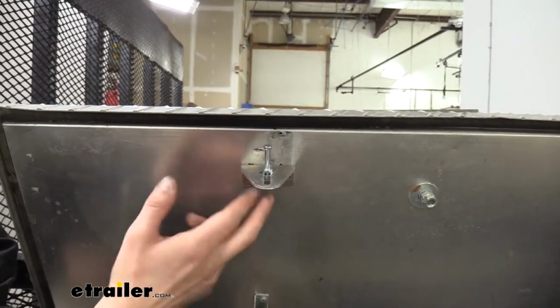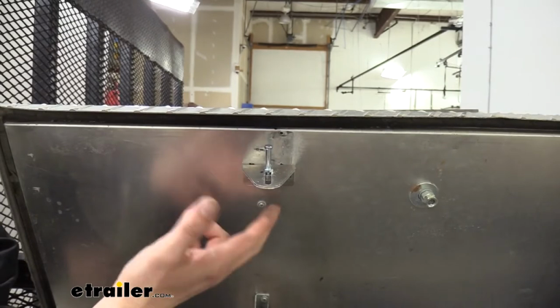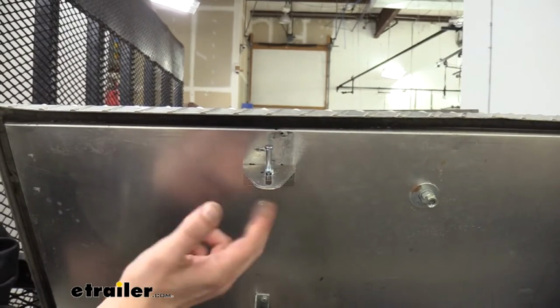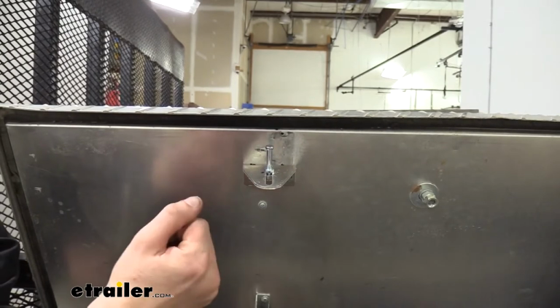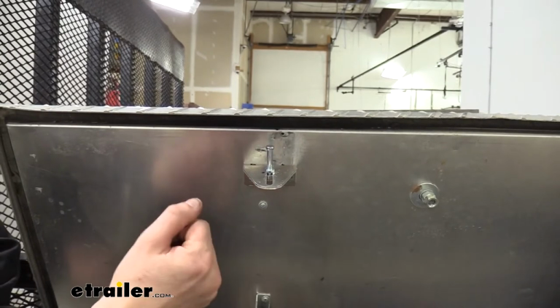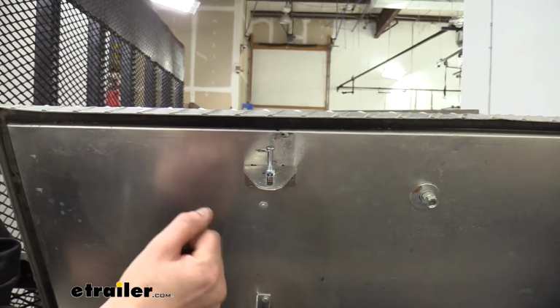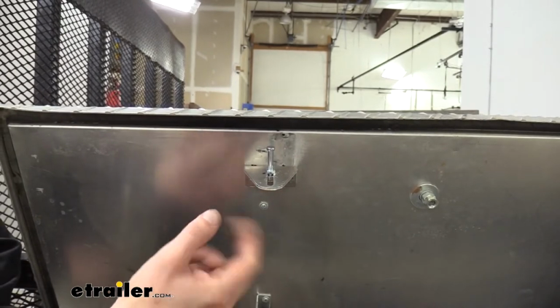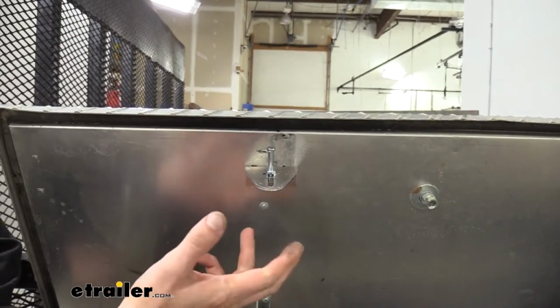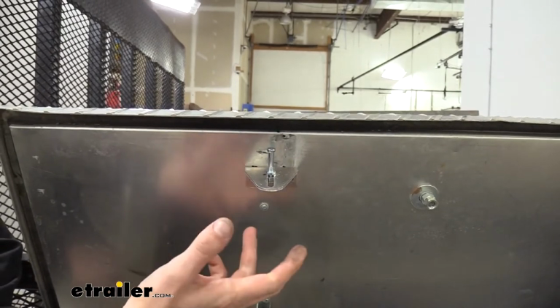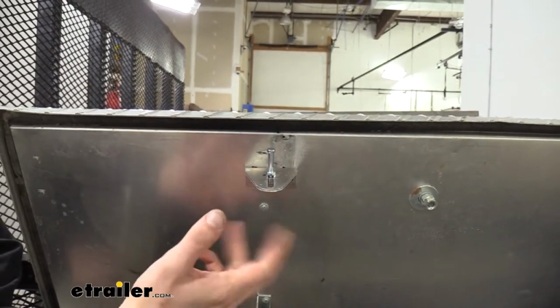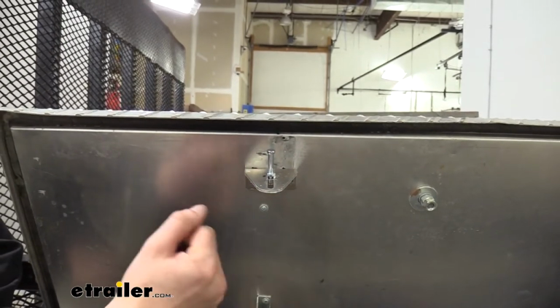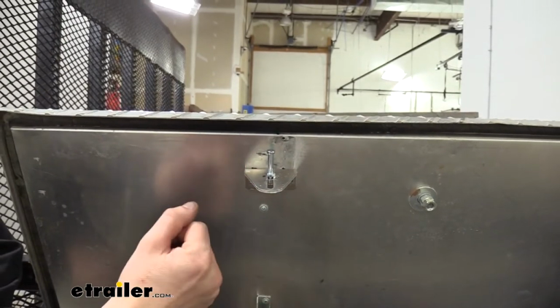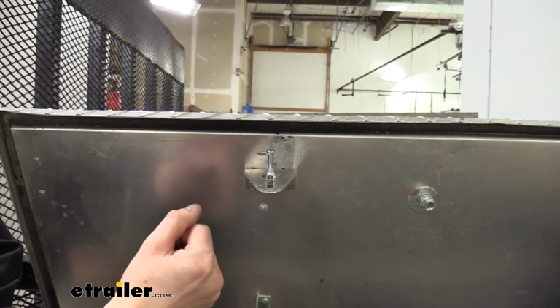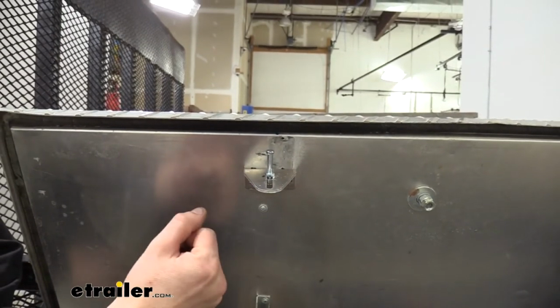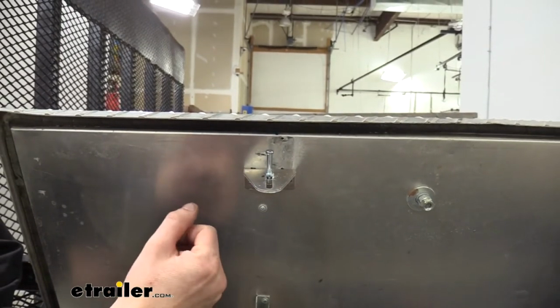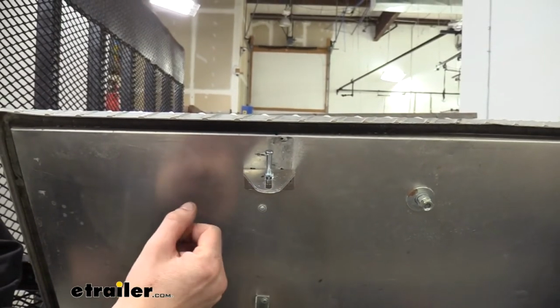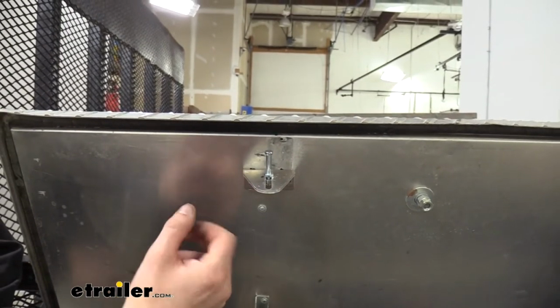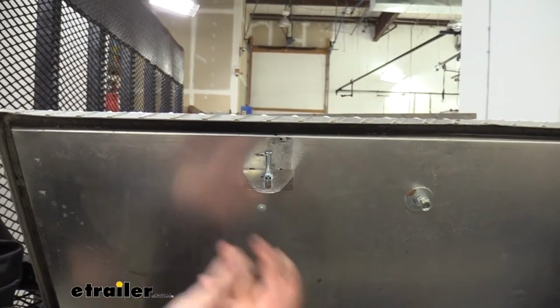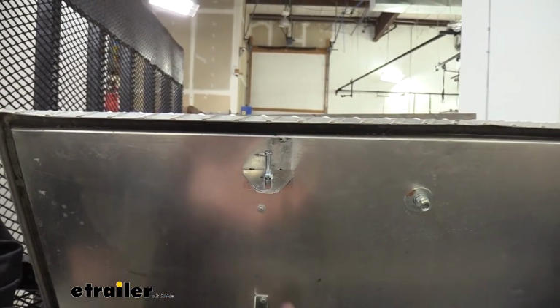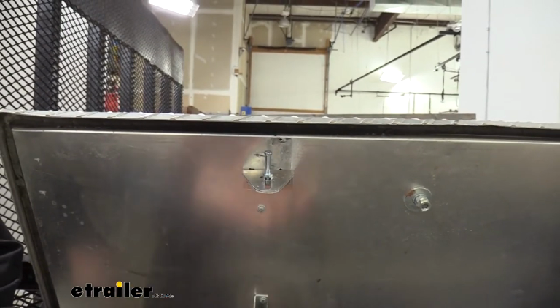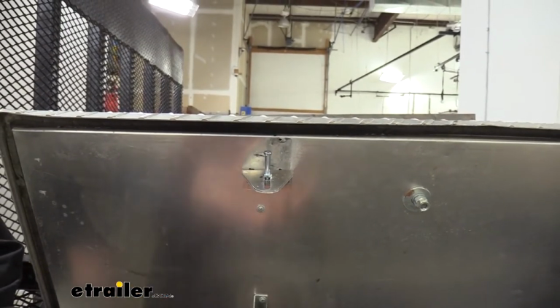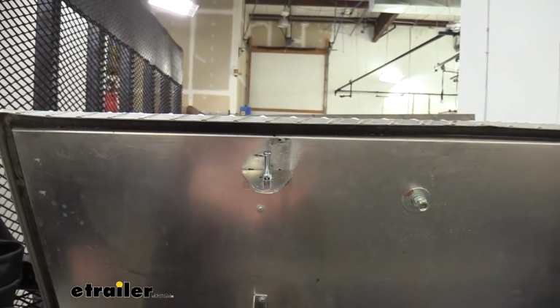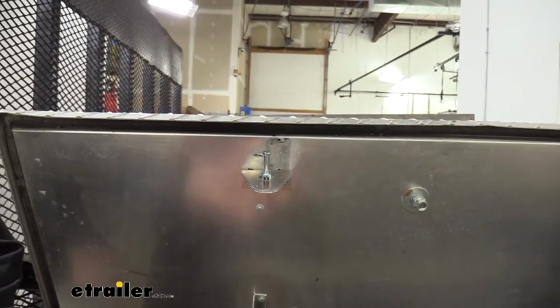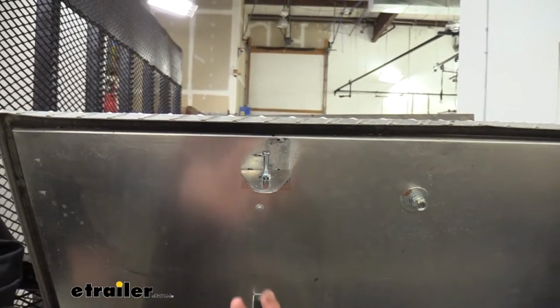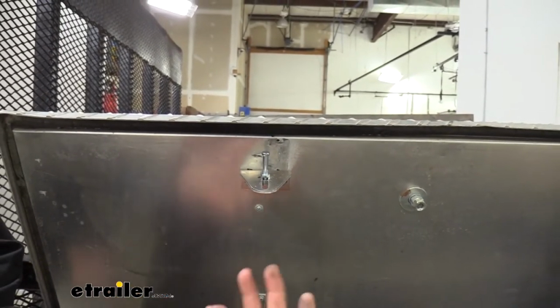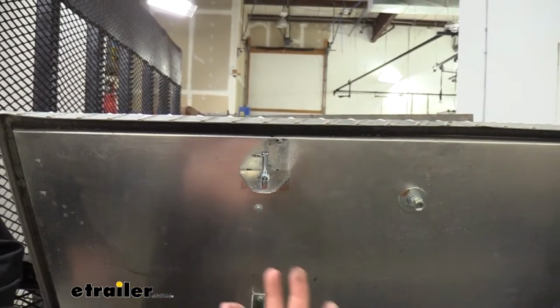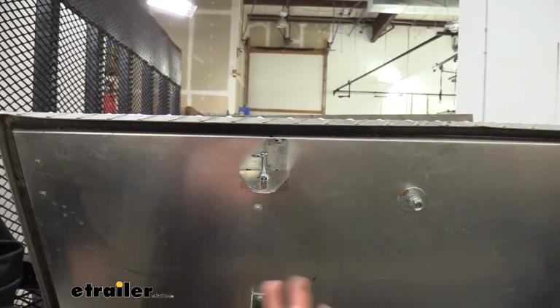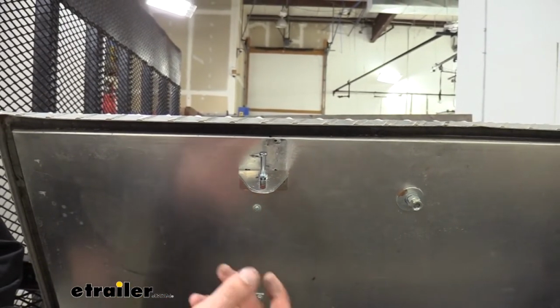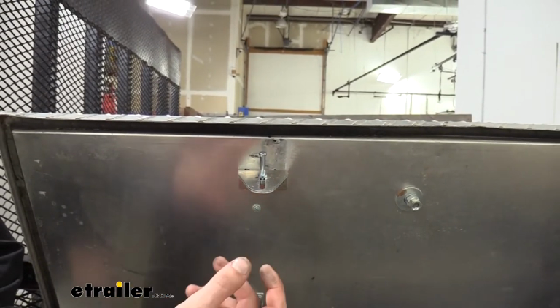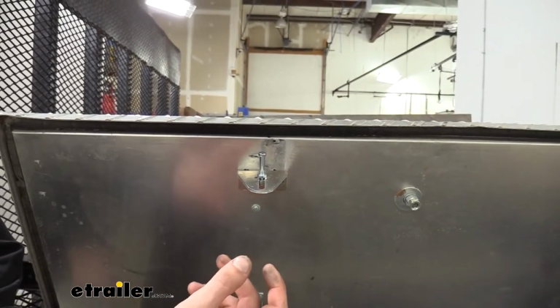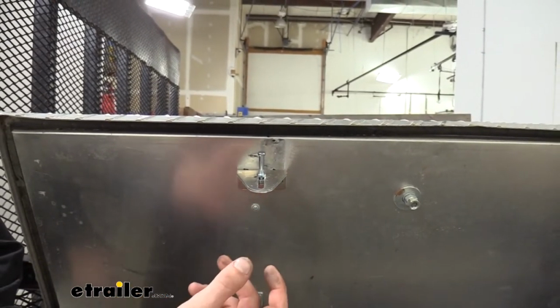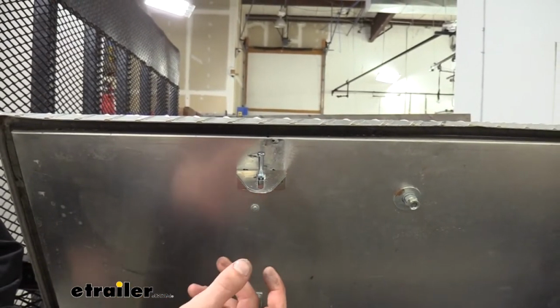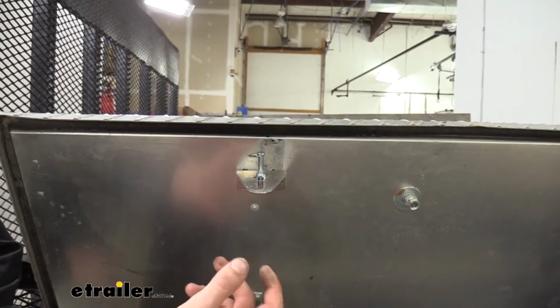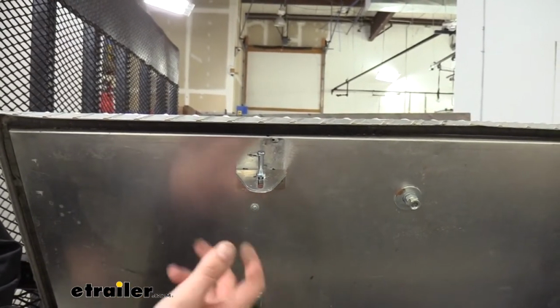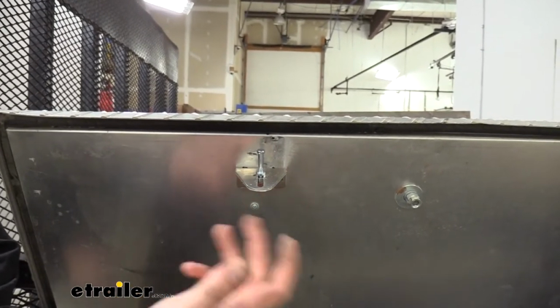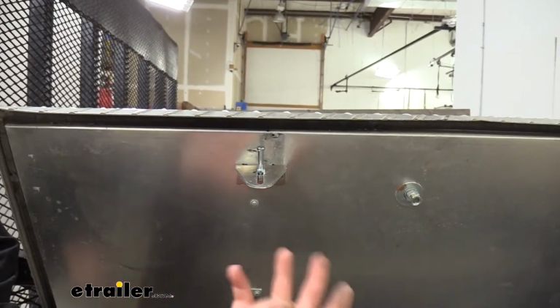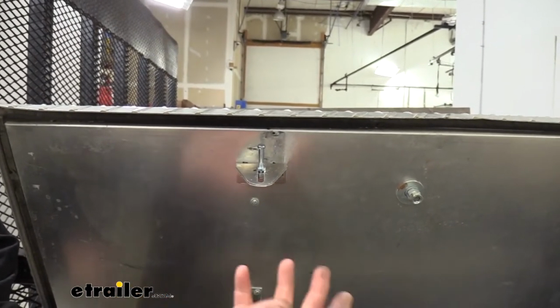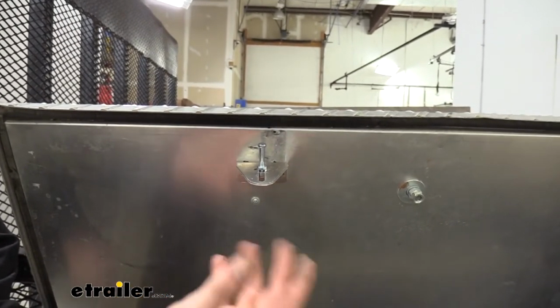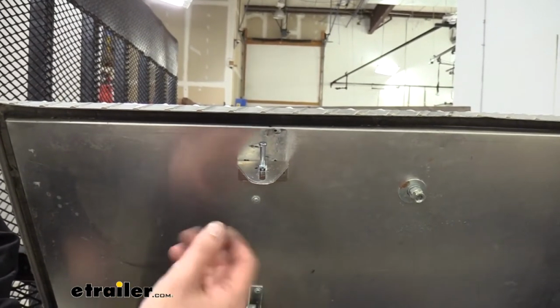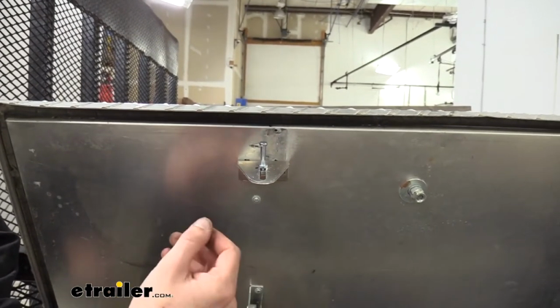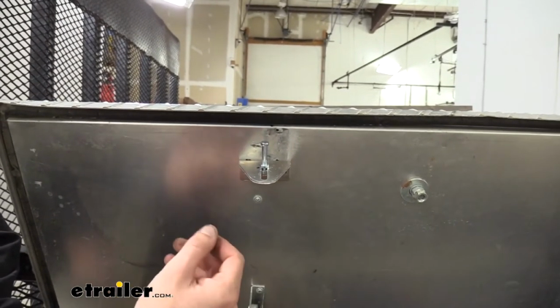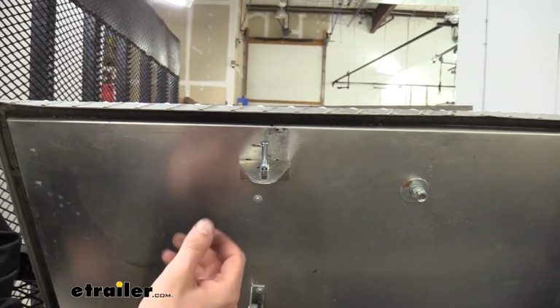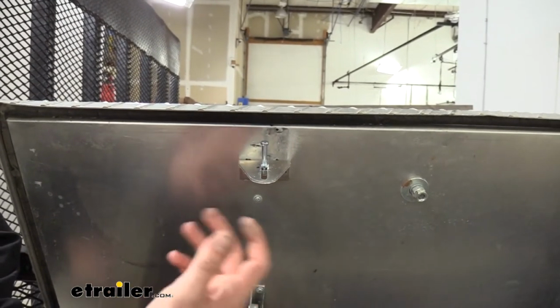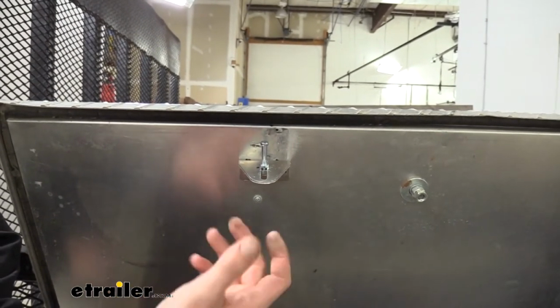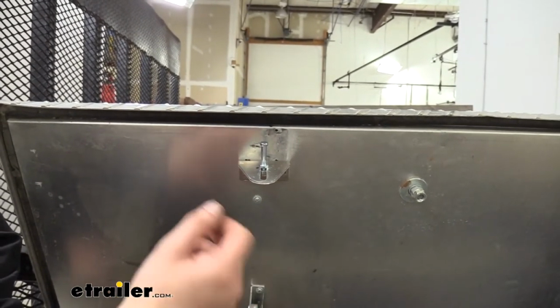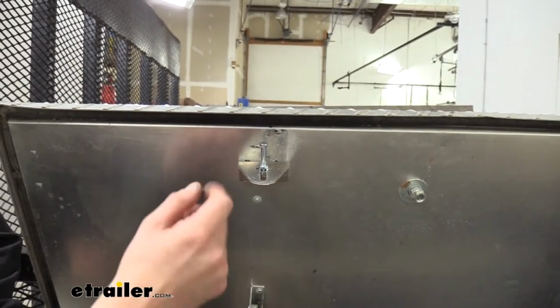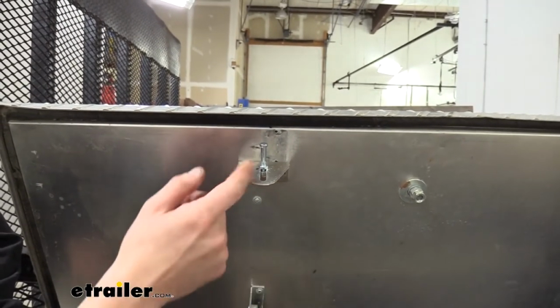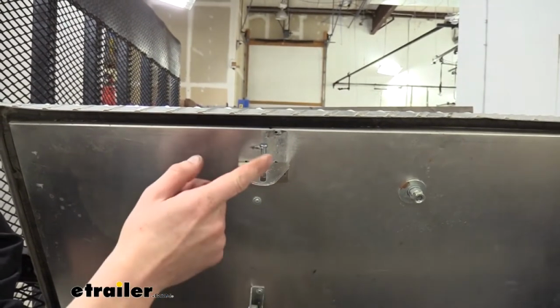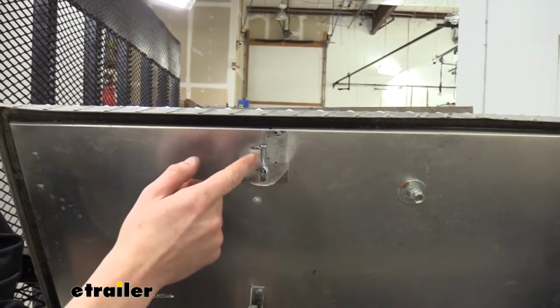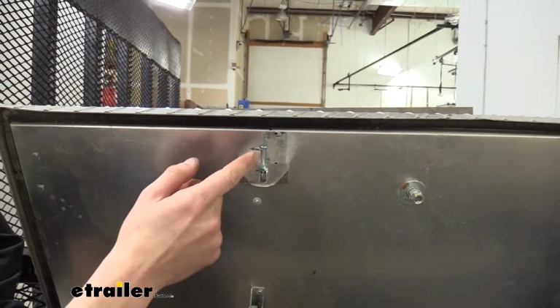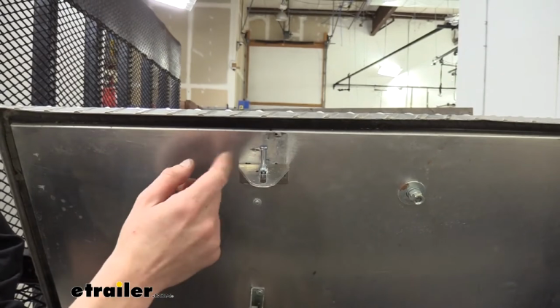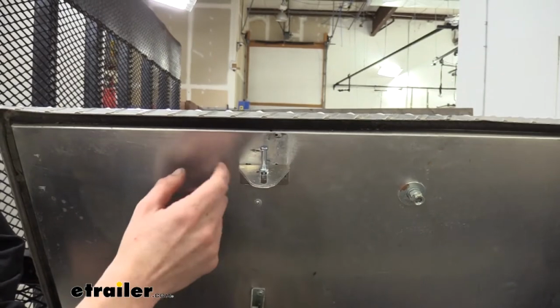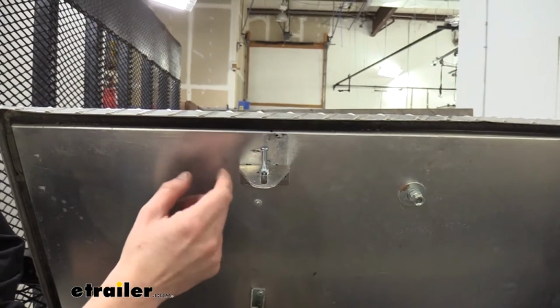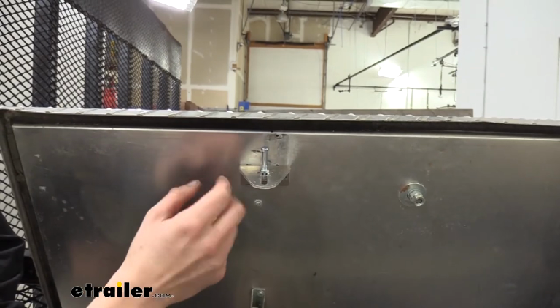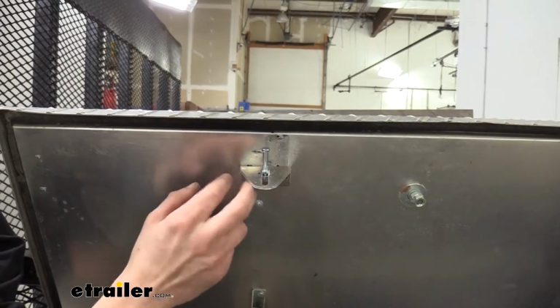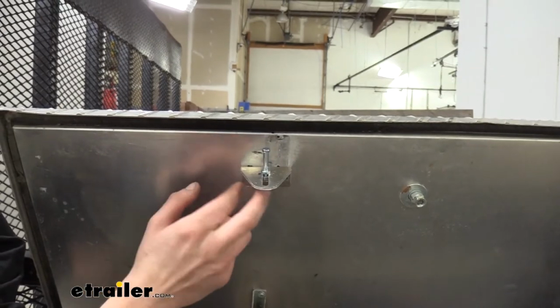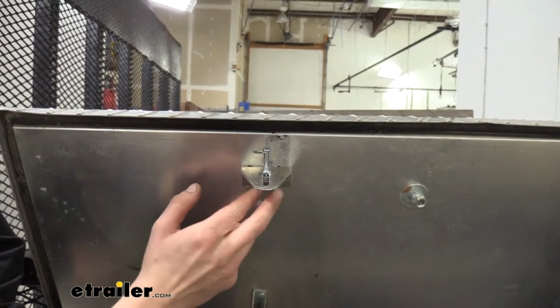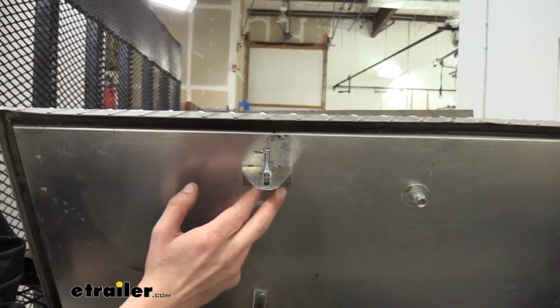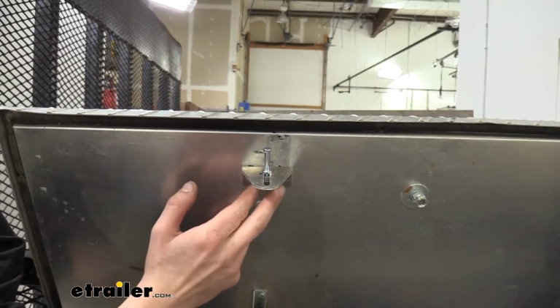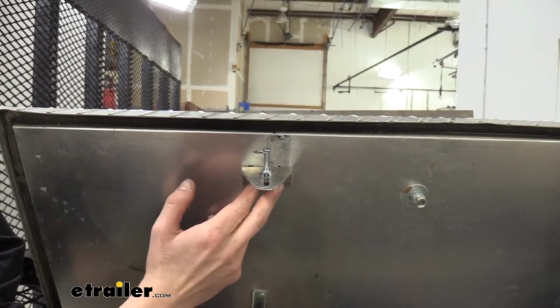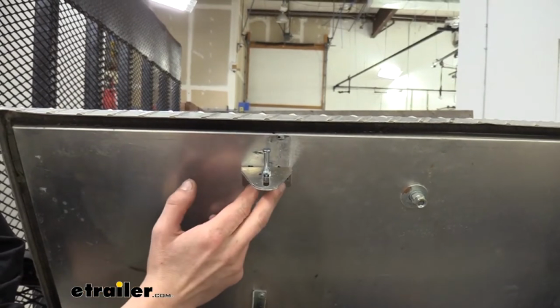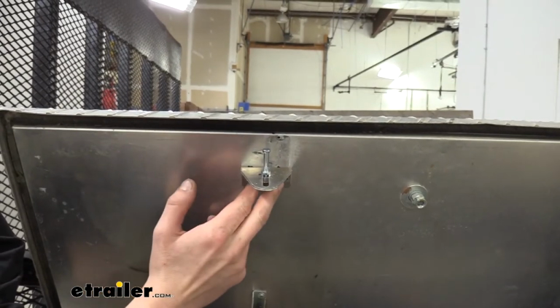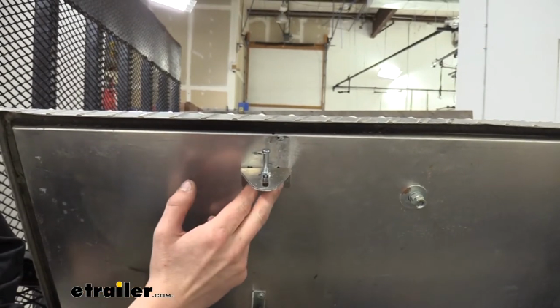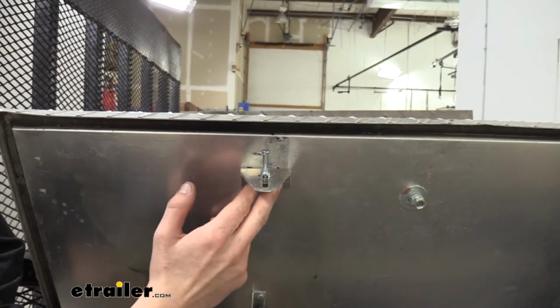That's what we had to do with this one here. We replaced the latch because the lock was damaged, and the replacement wasn't quite compatible with our old striker.